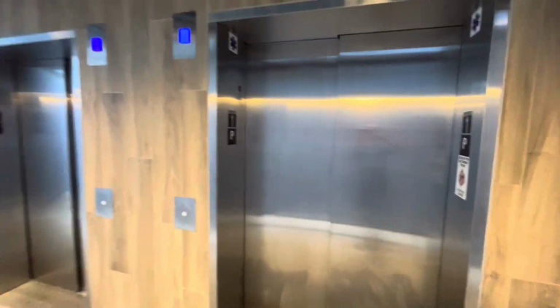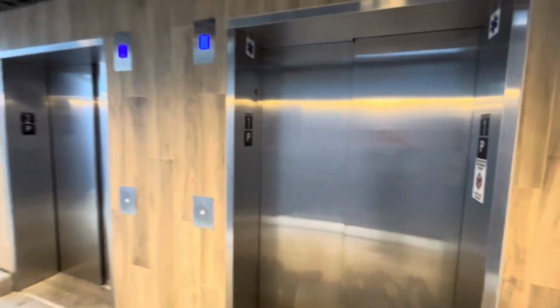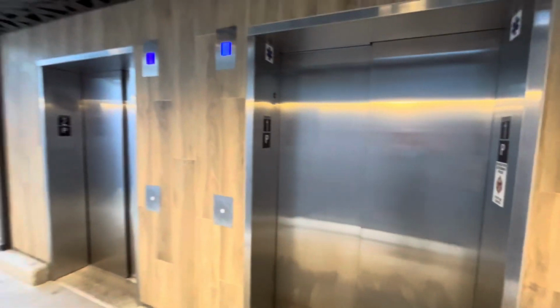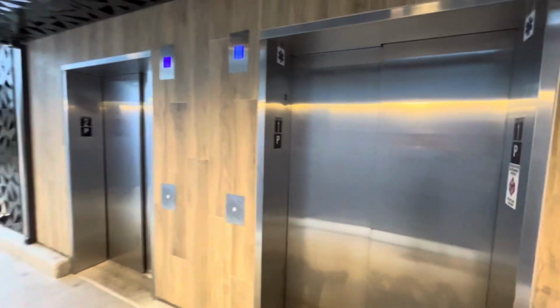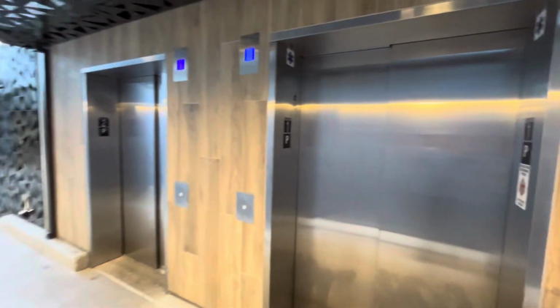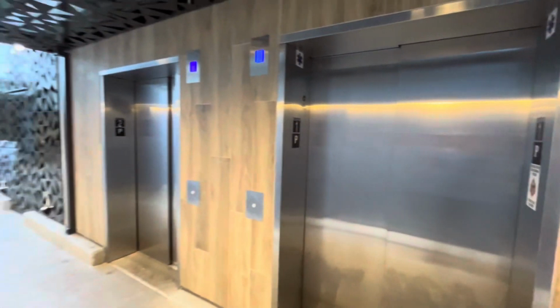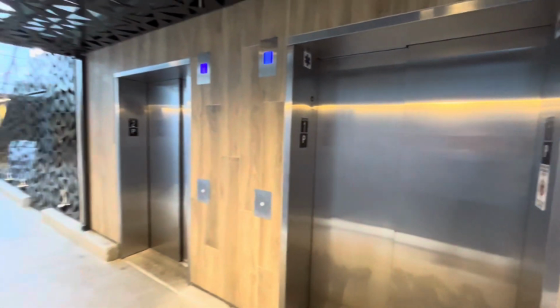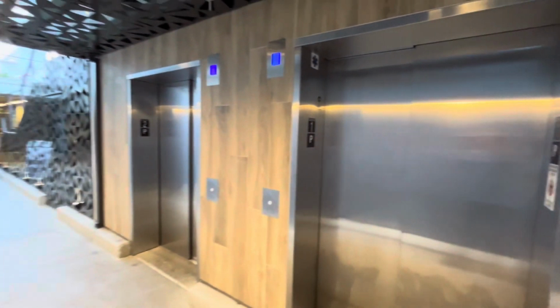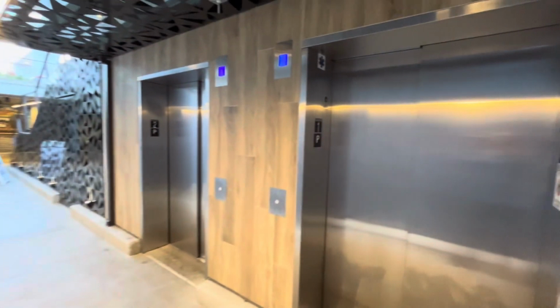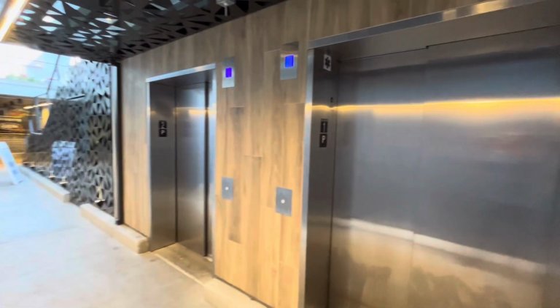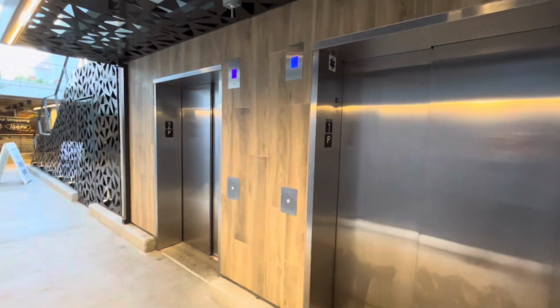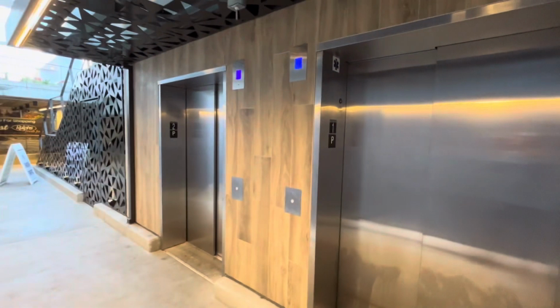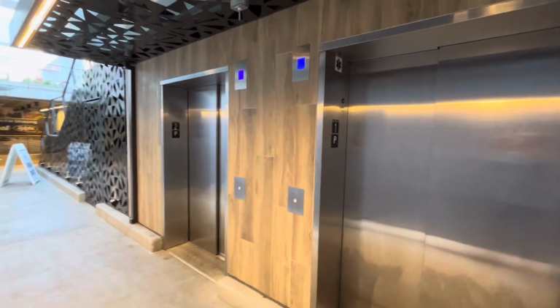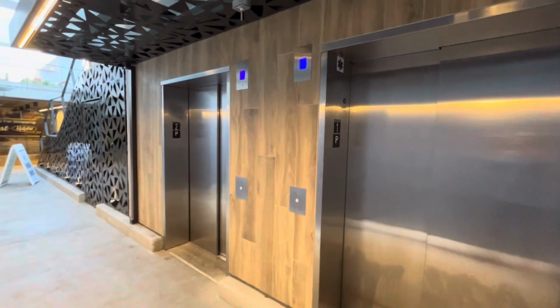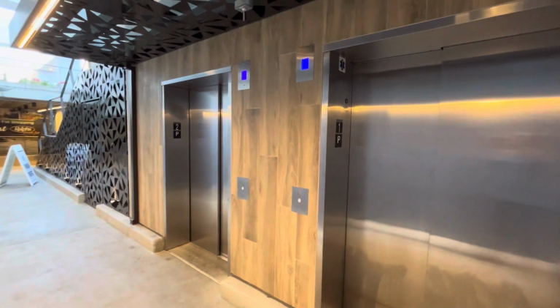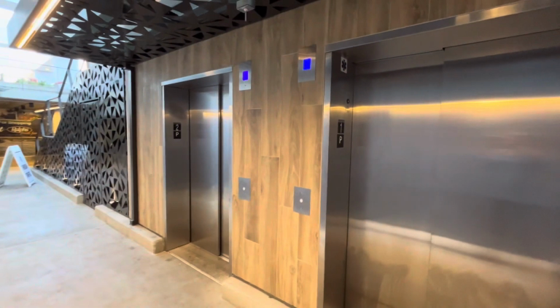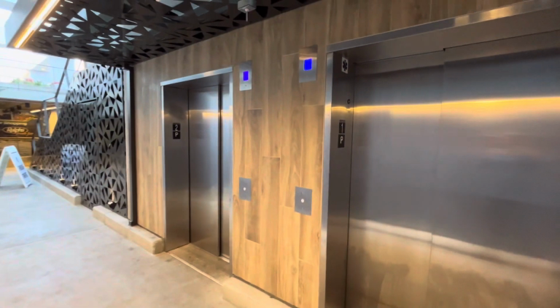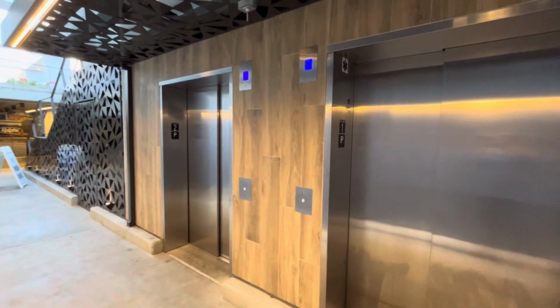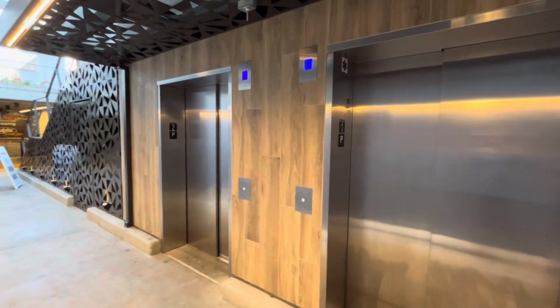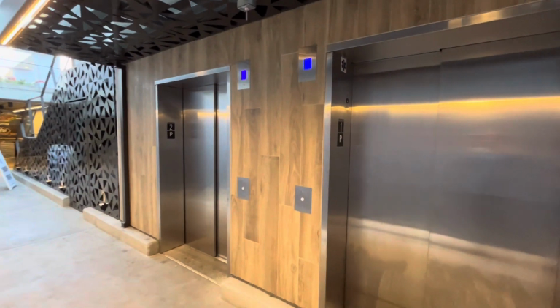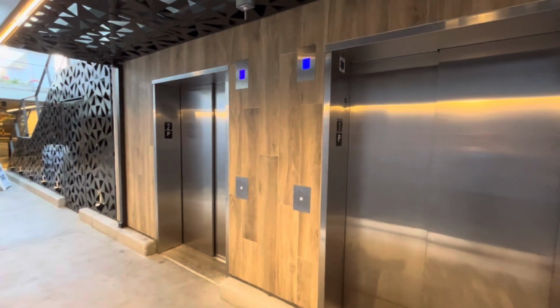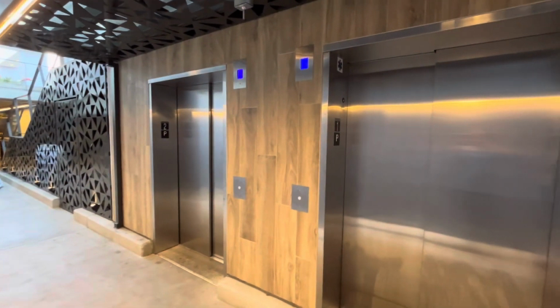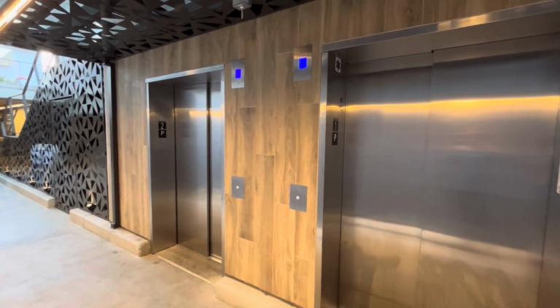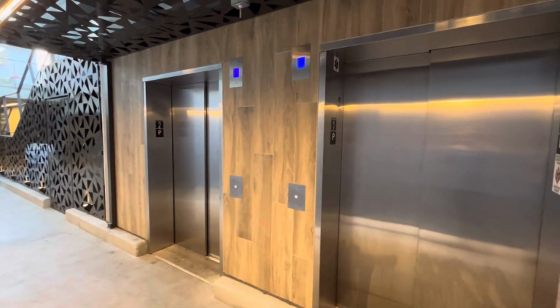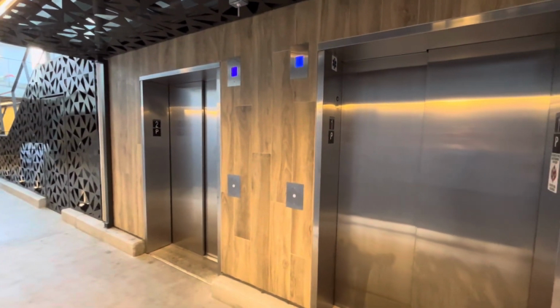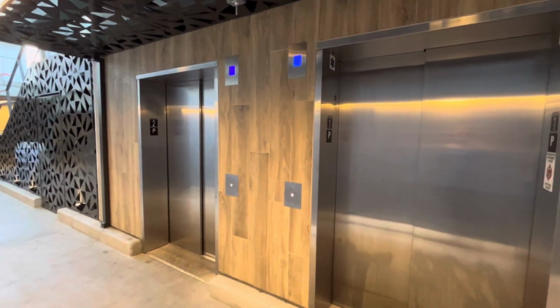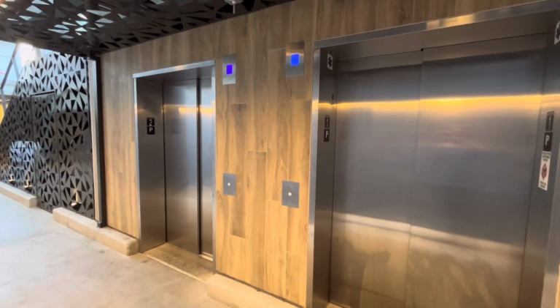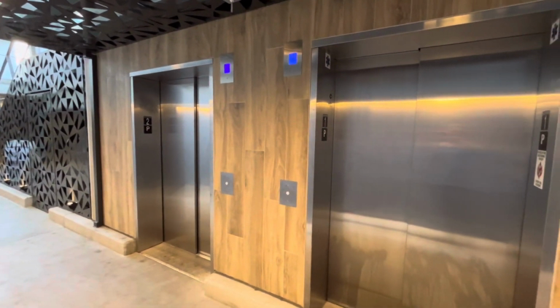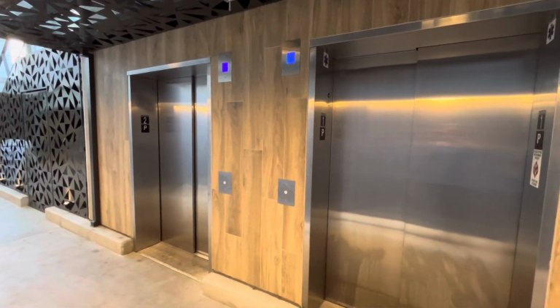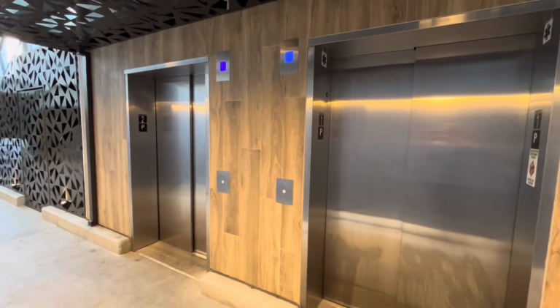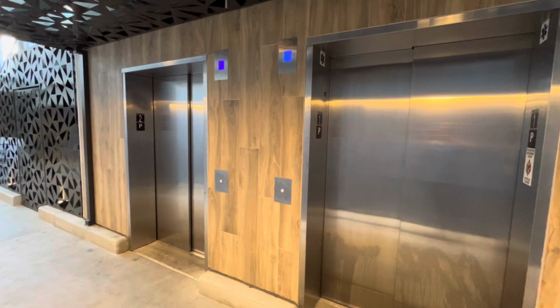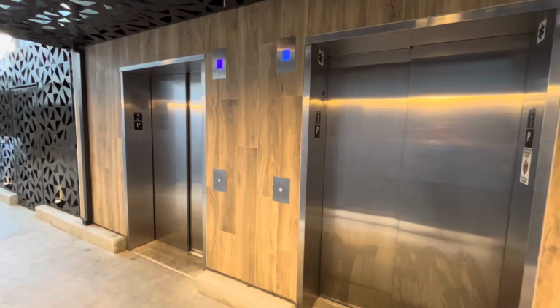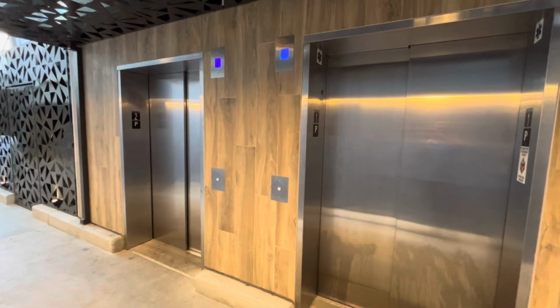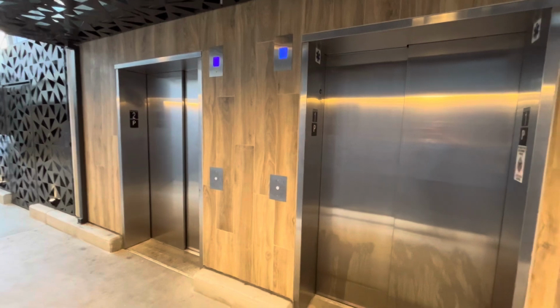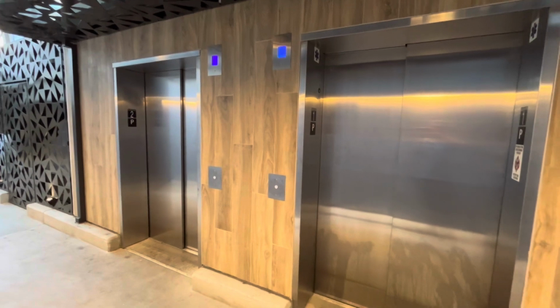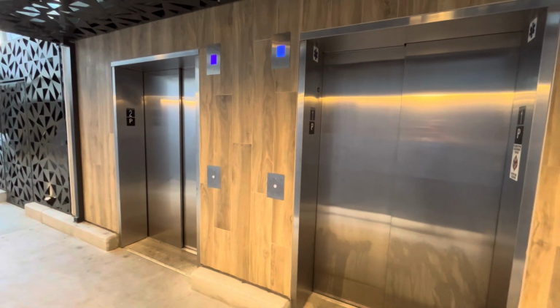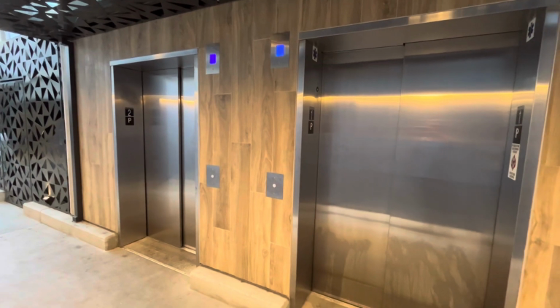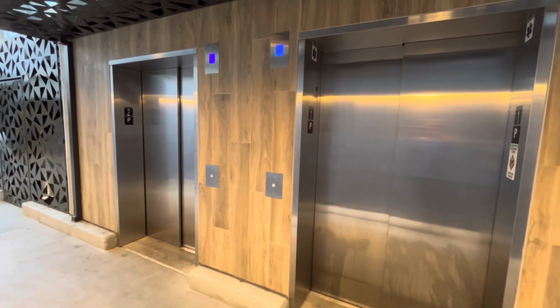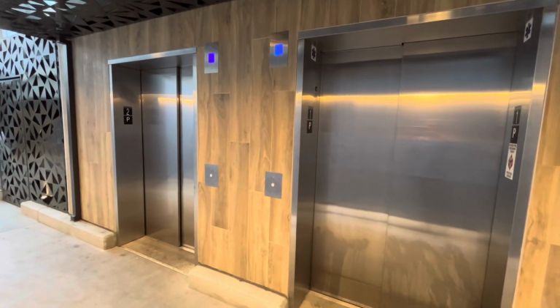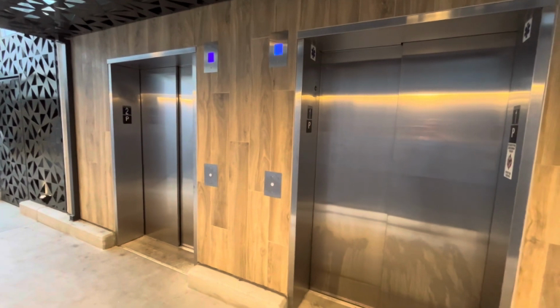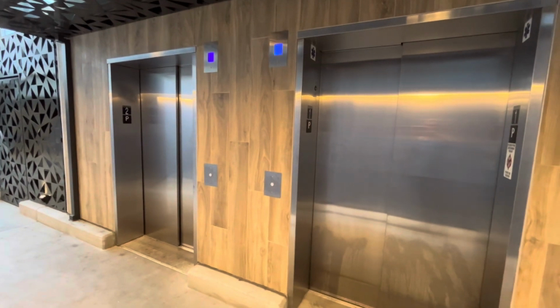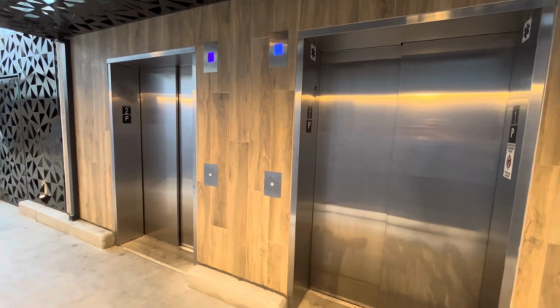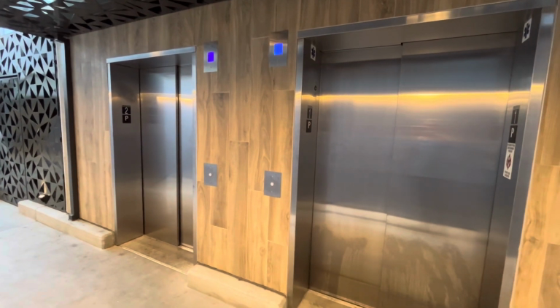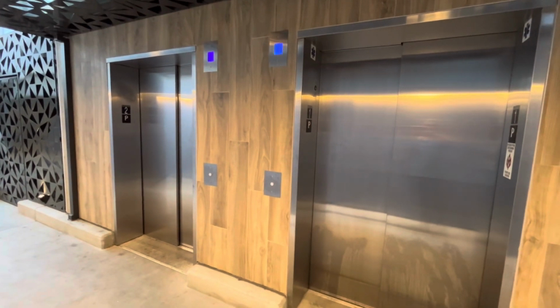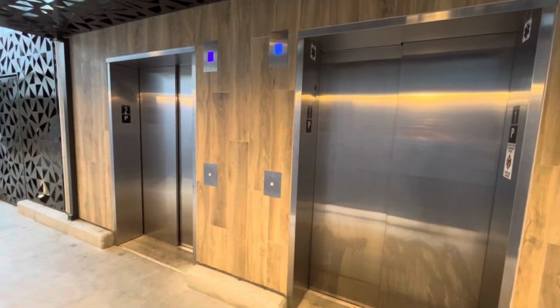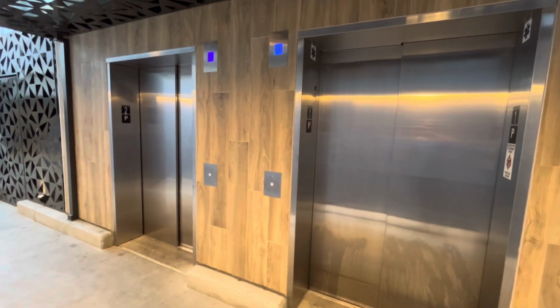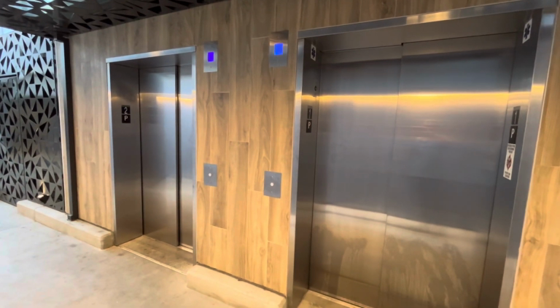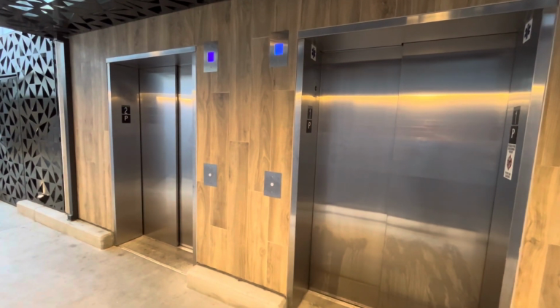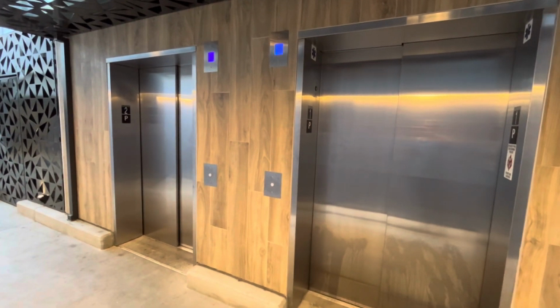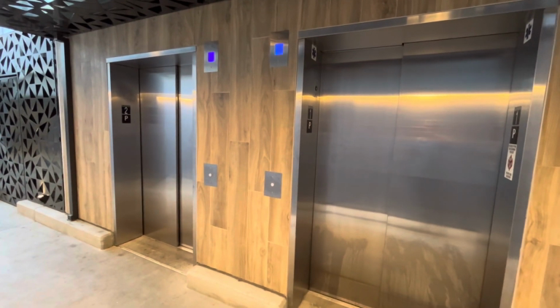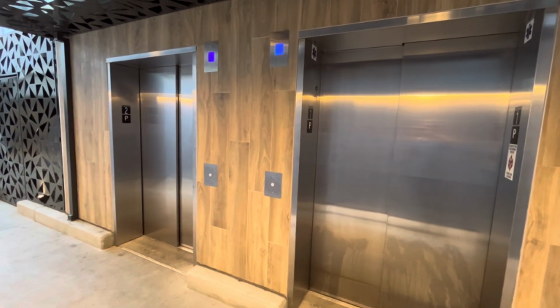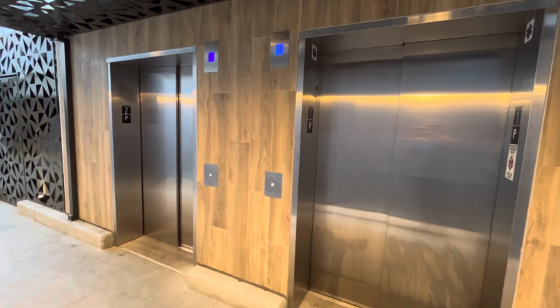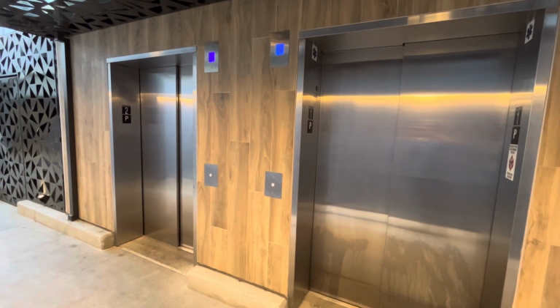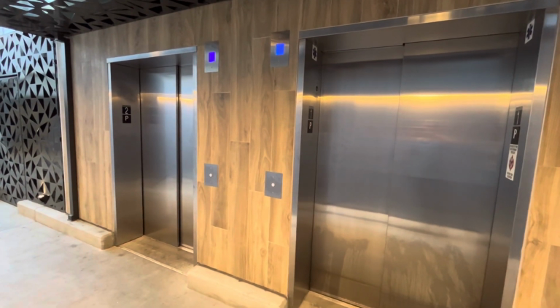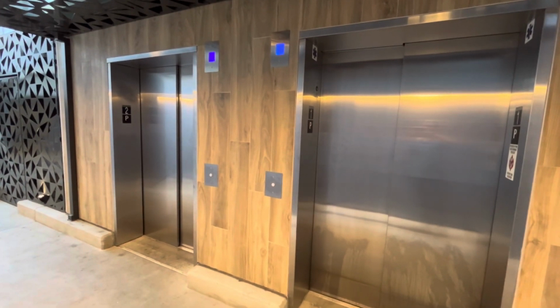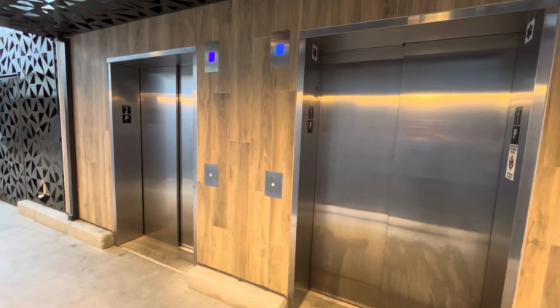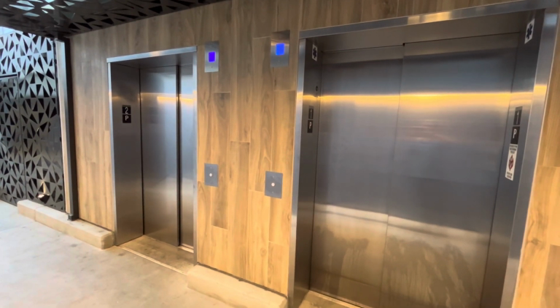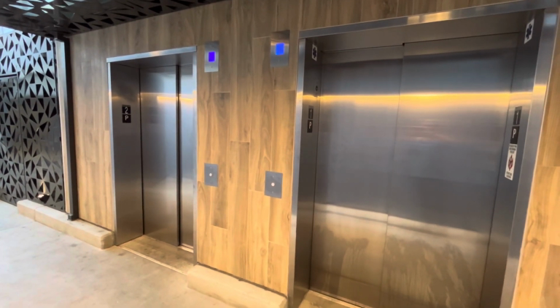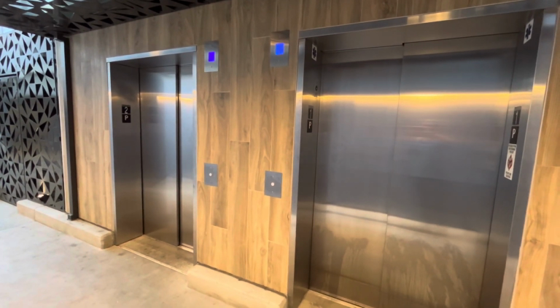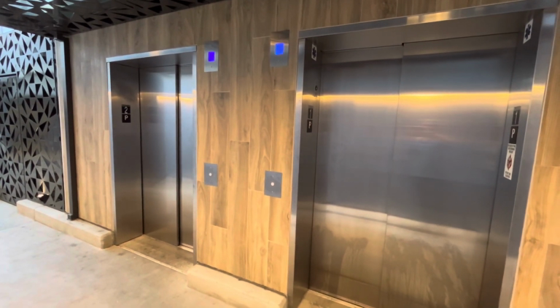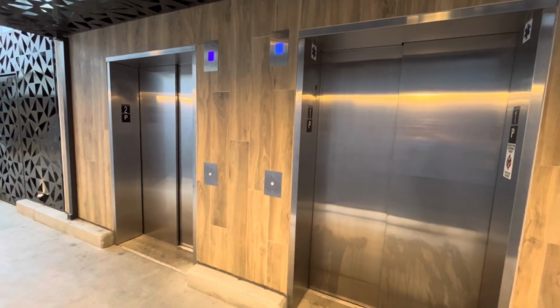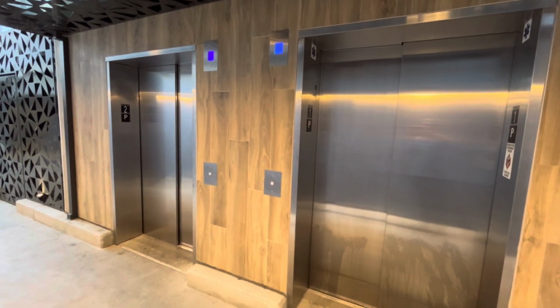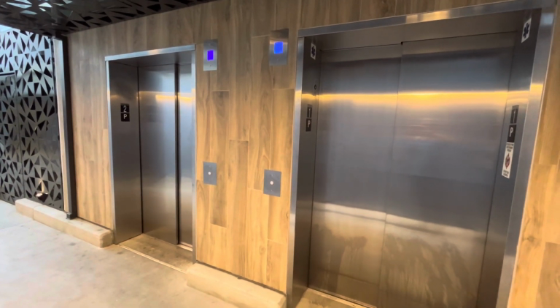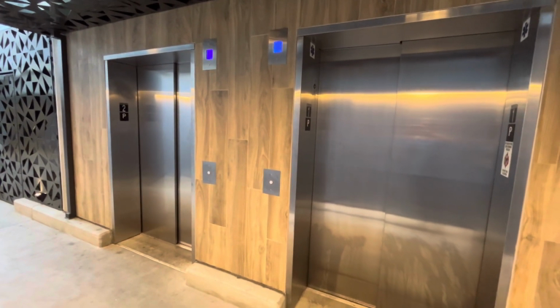Those are the two new elevators here at Hillcrest Ralphs, San Diego, California. I hope you enjoyed this video, and that'll be it.